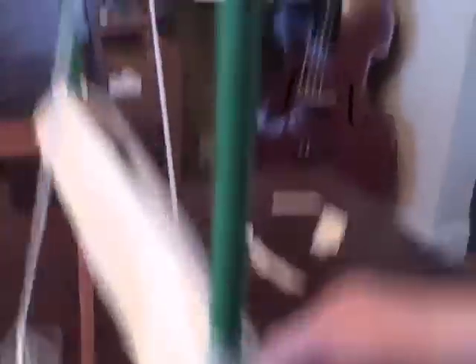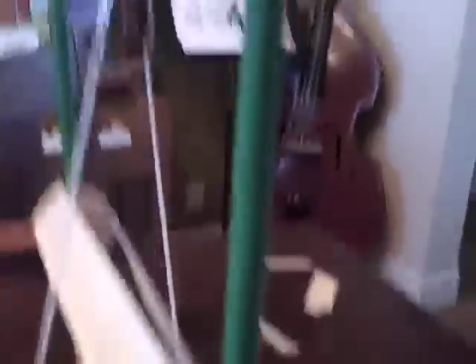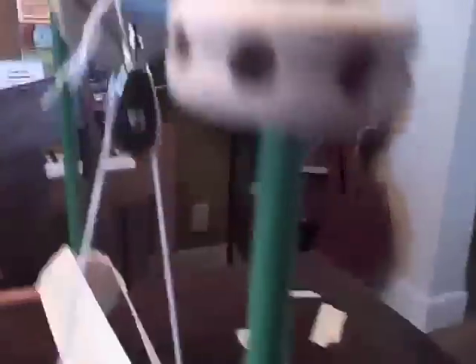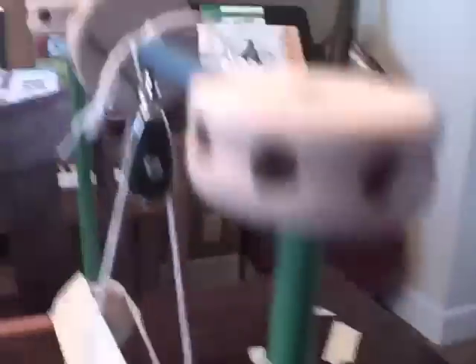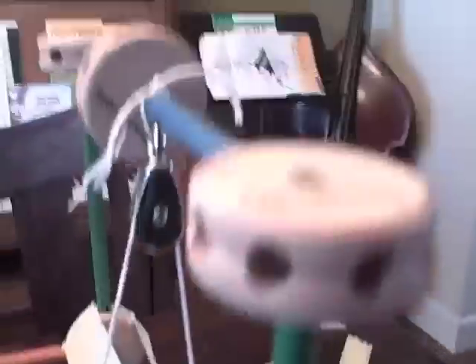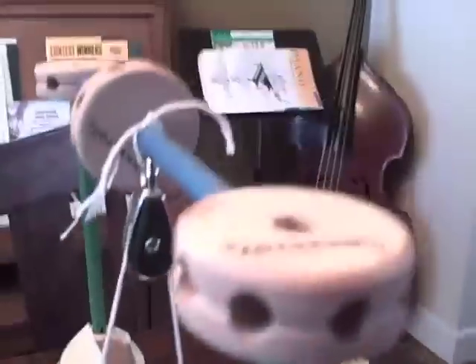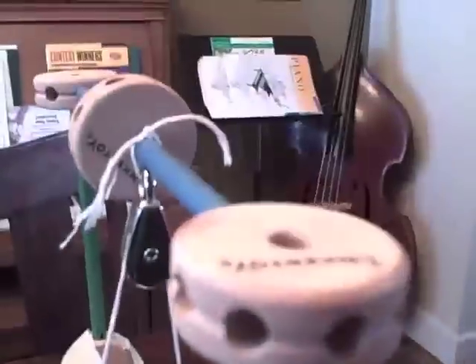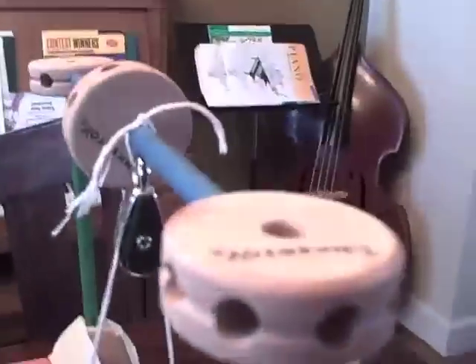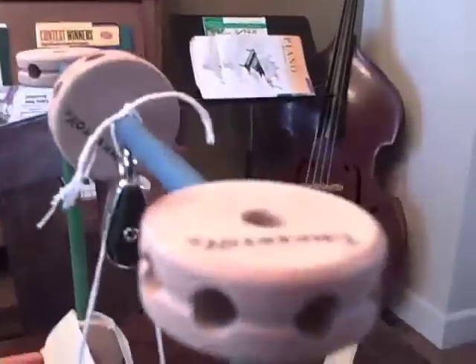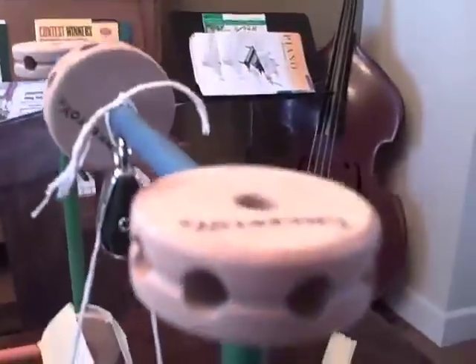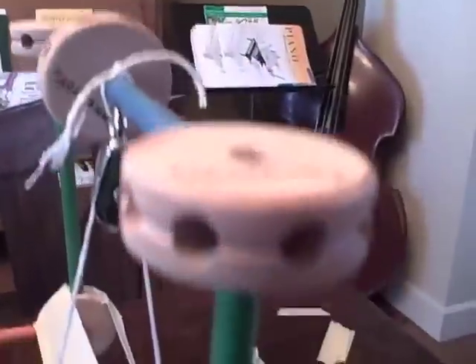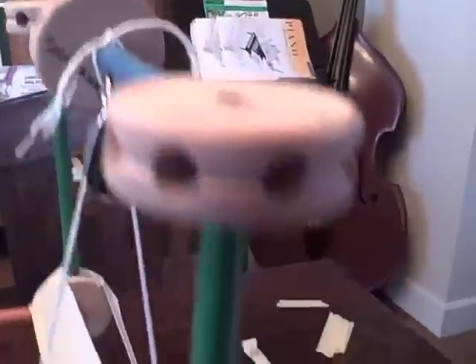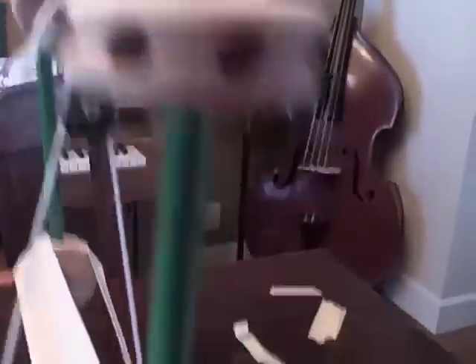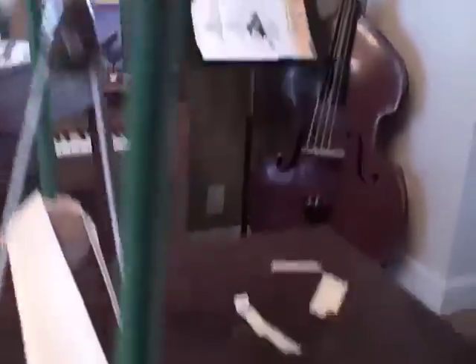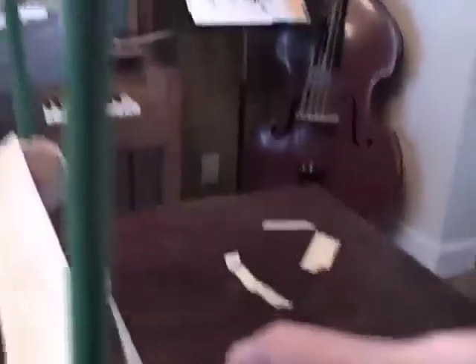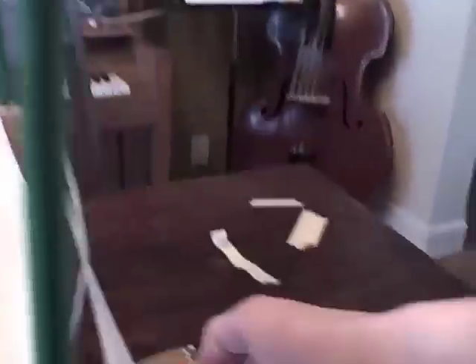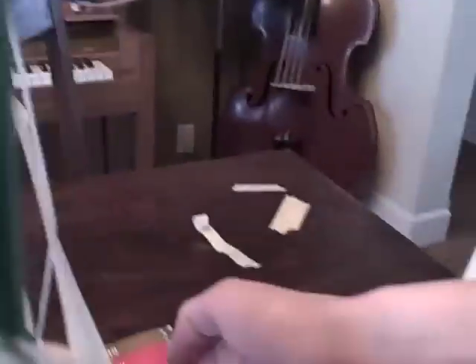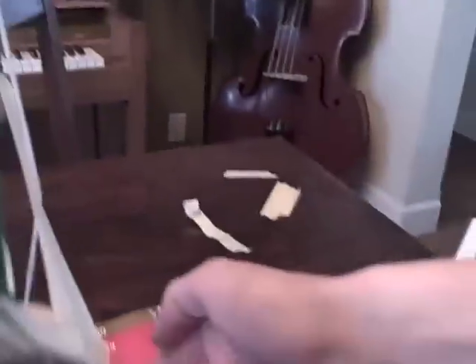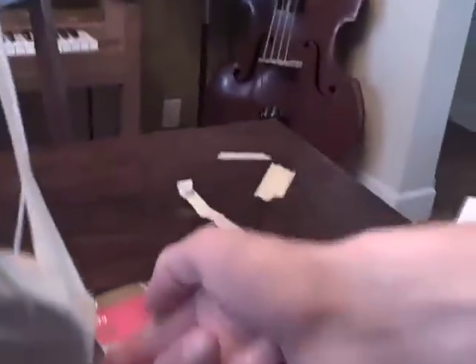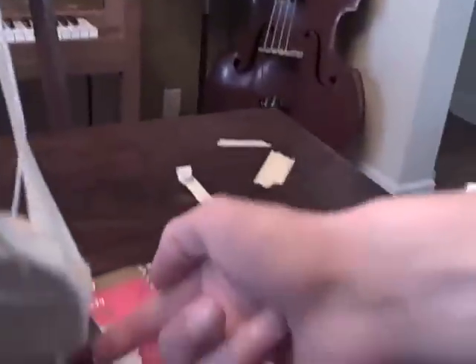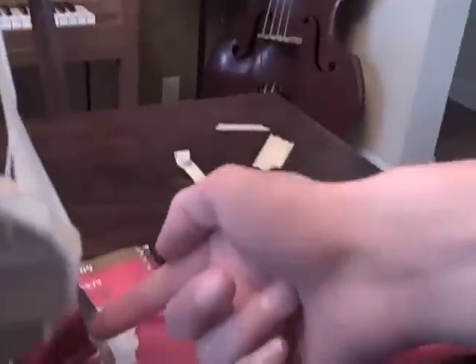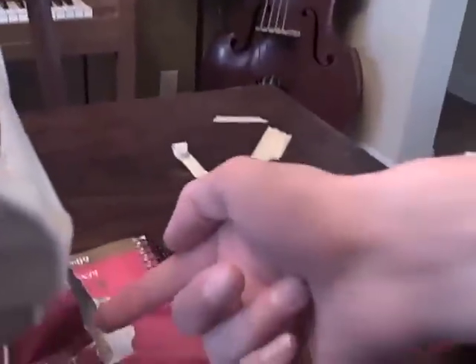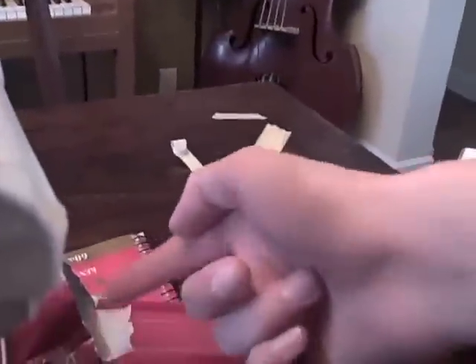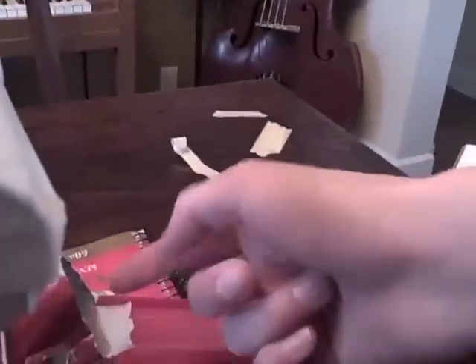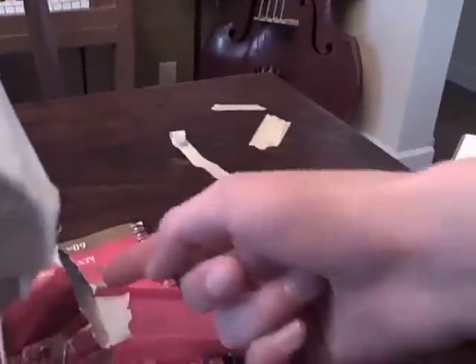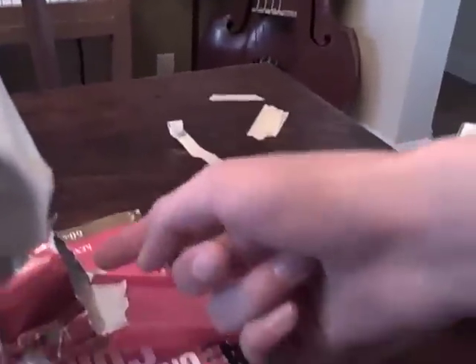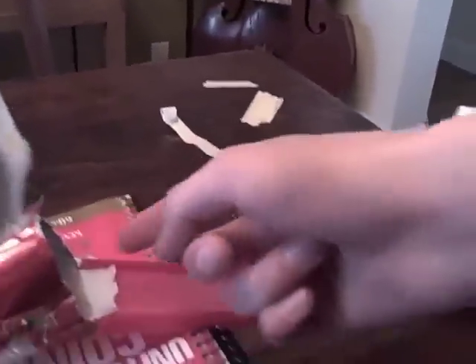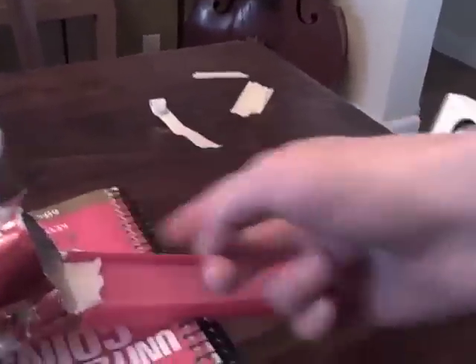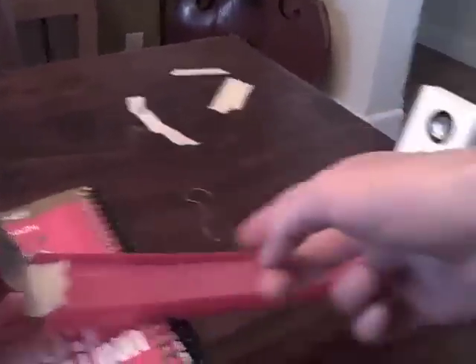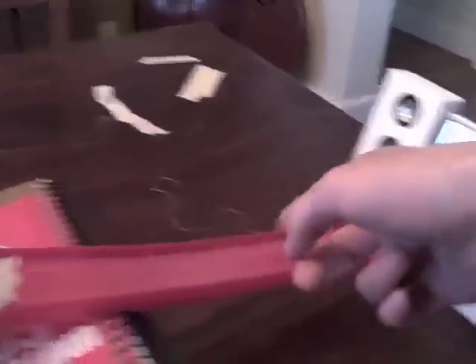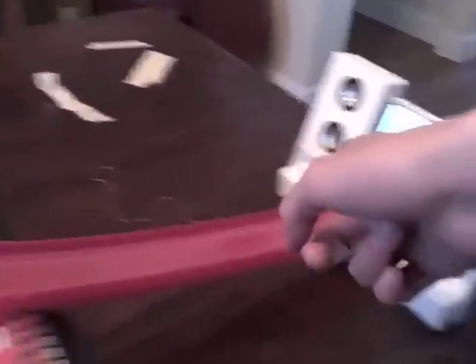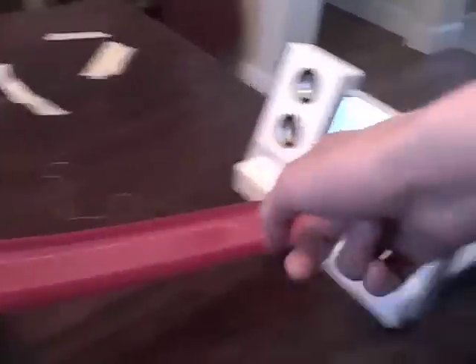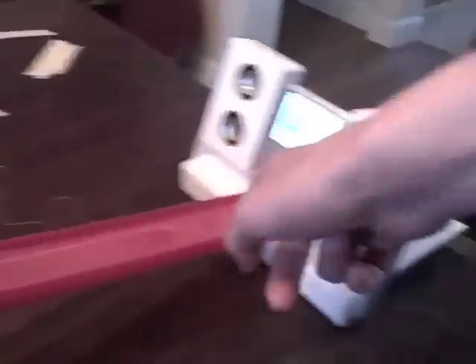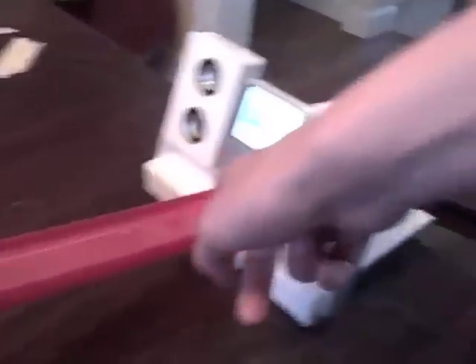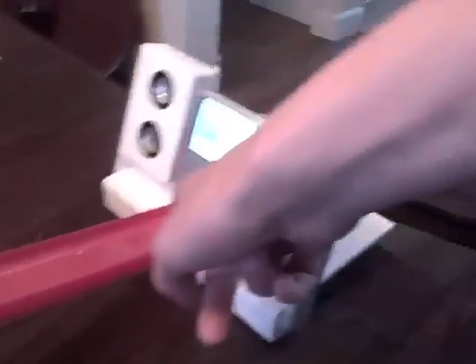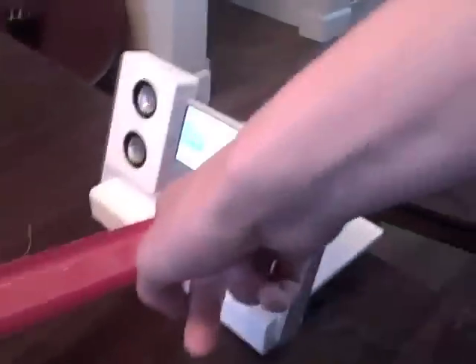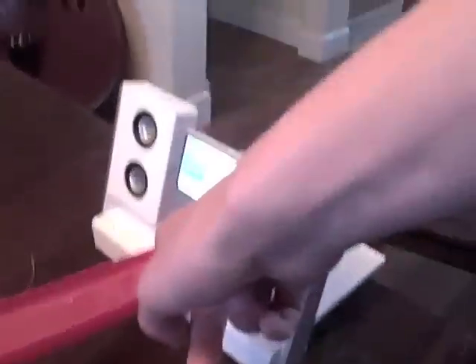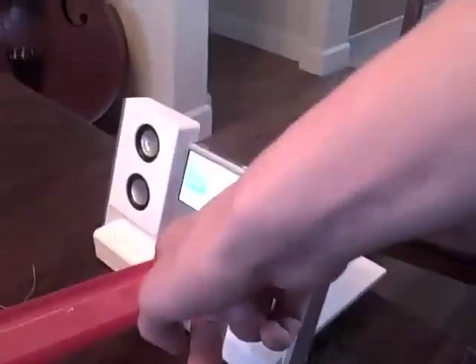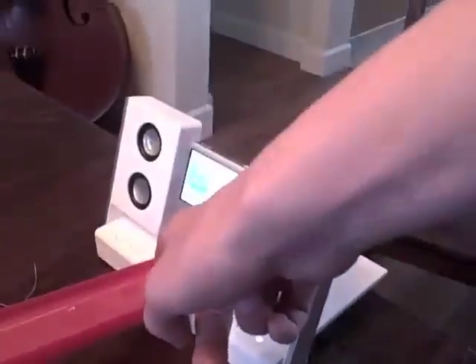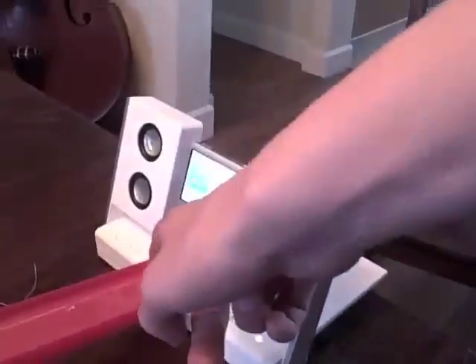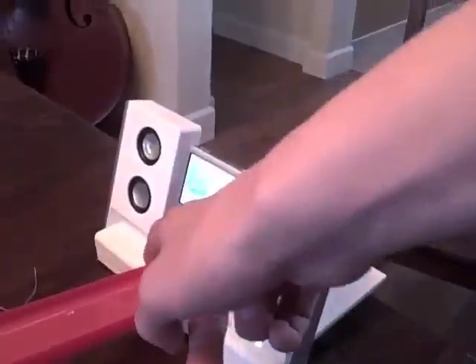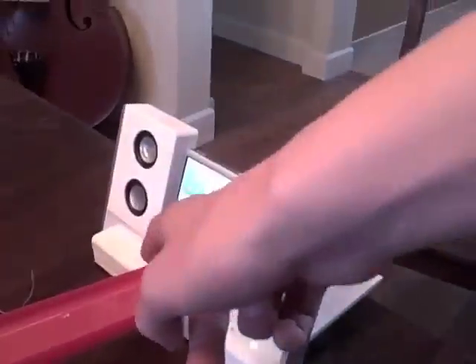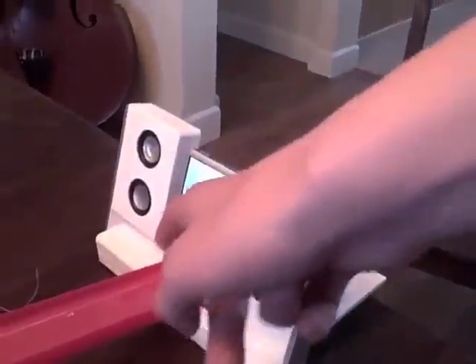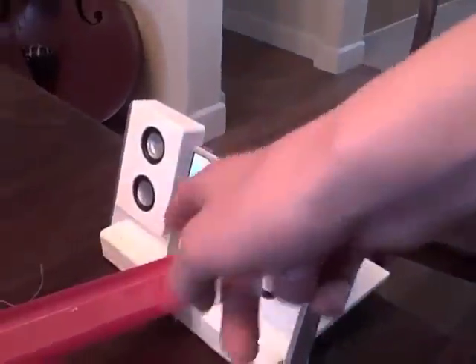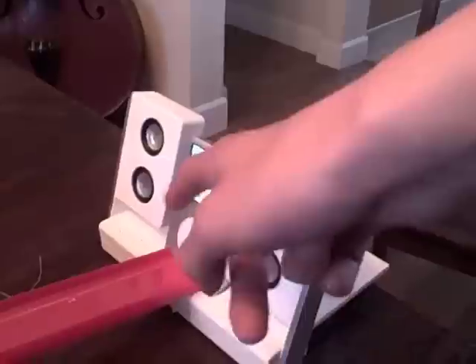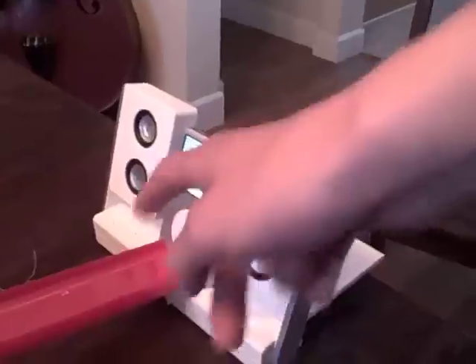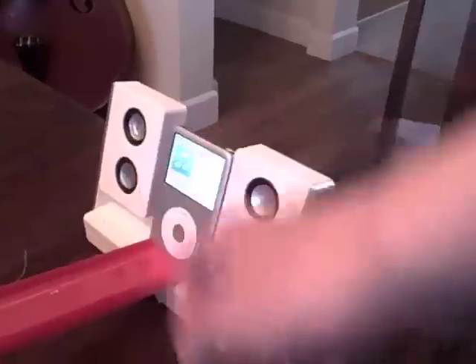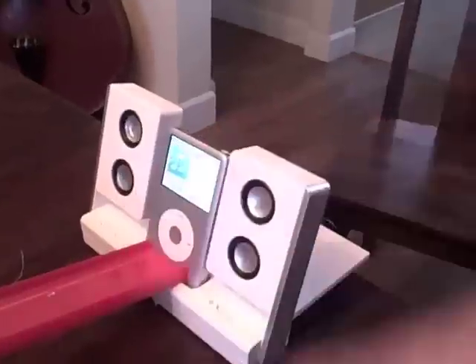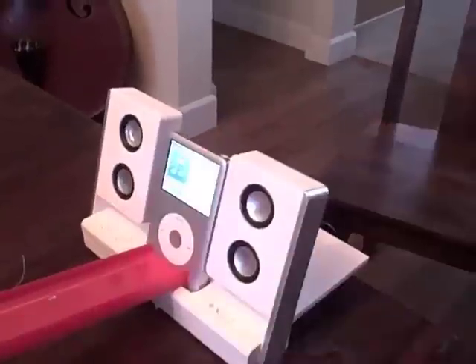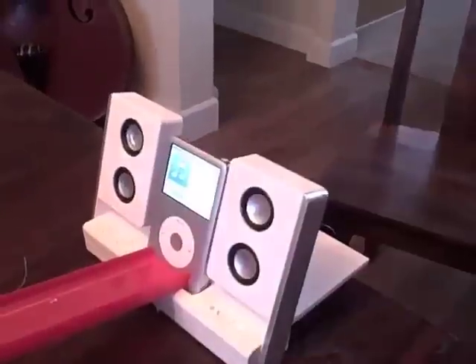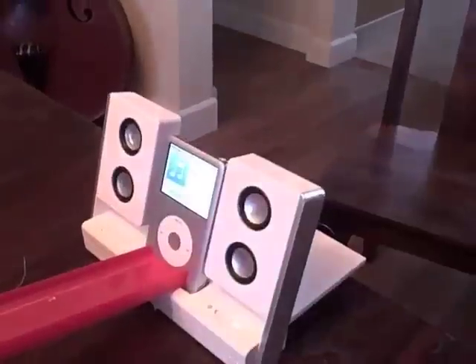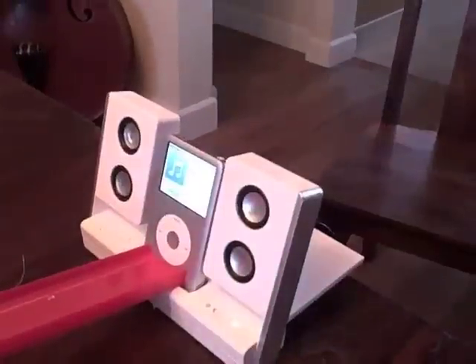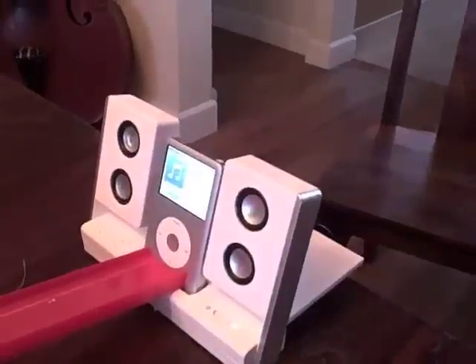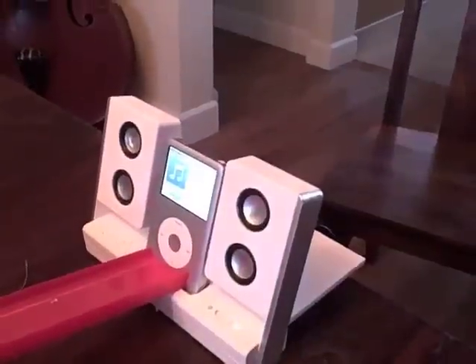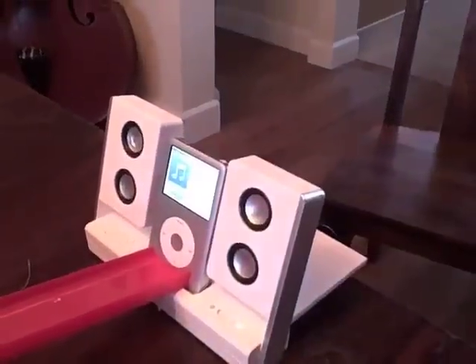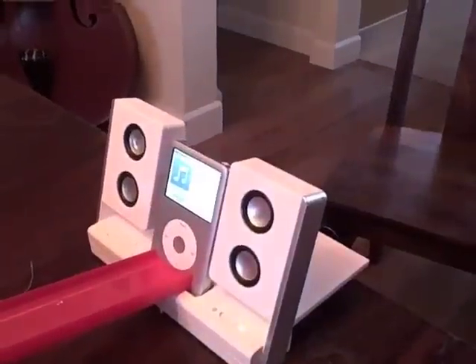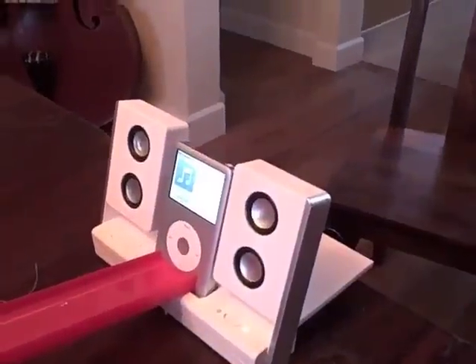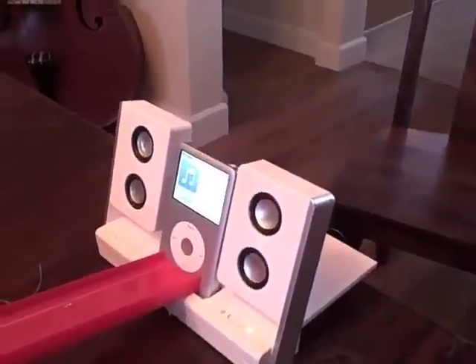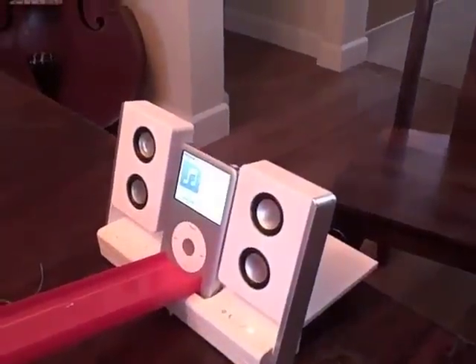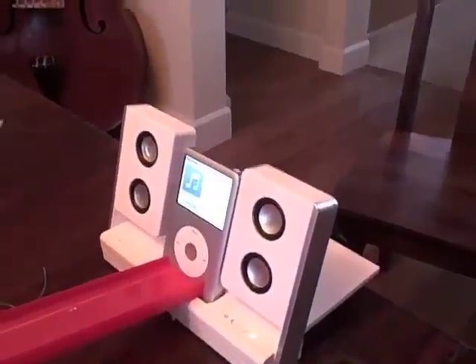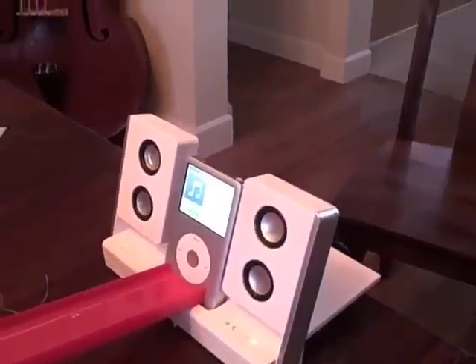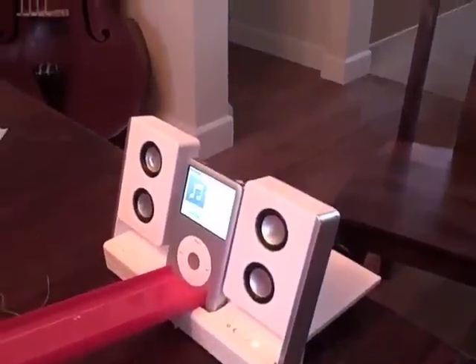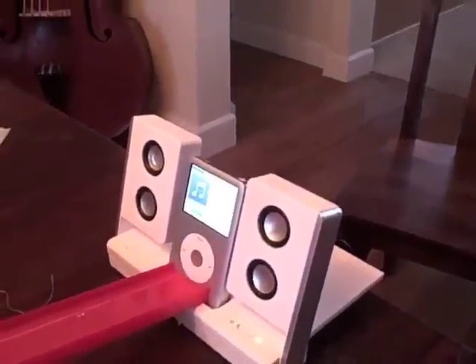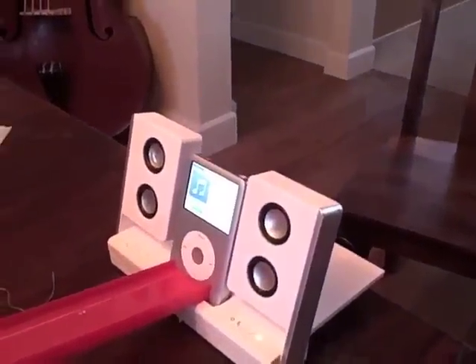Which lifts up this, which is holding a marble. The marble rolls down and plays the iPod. Congratulations.